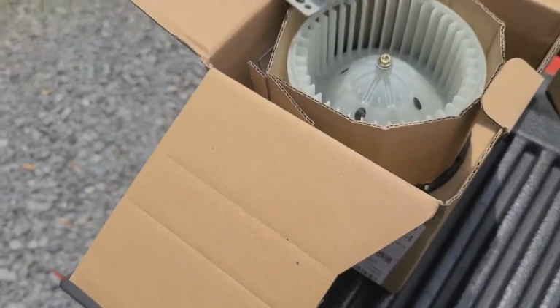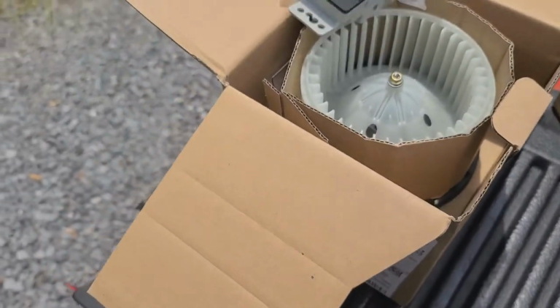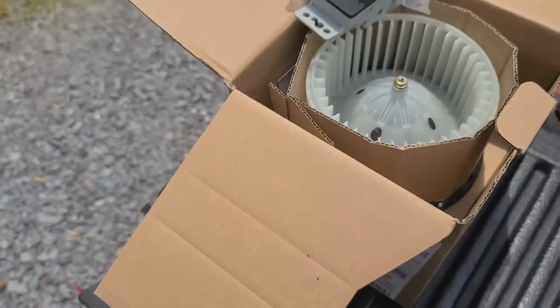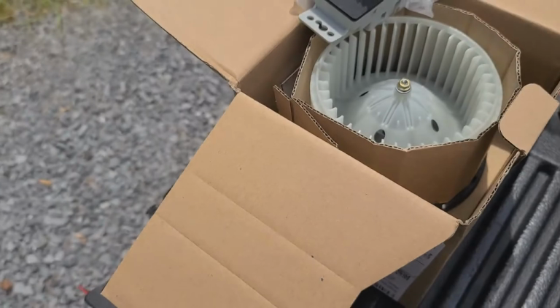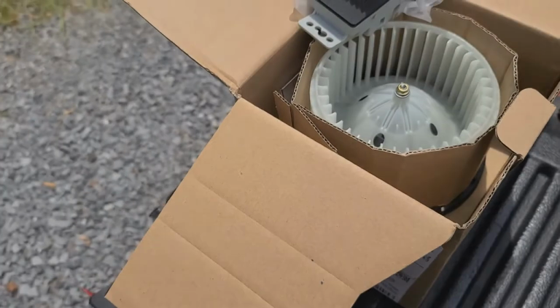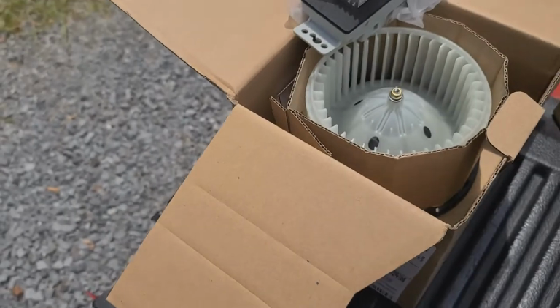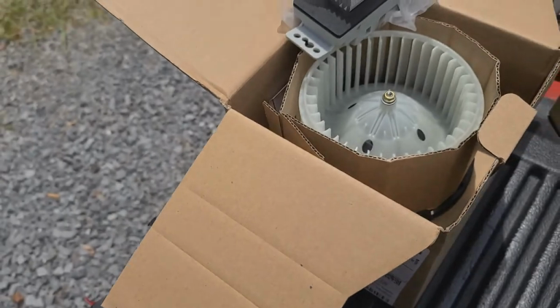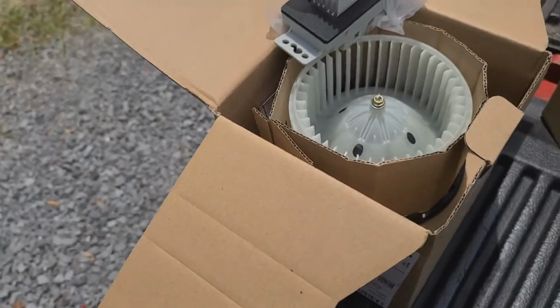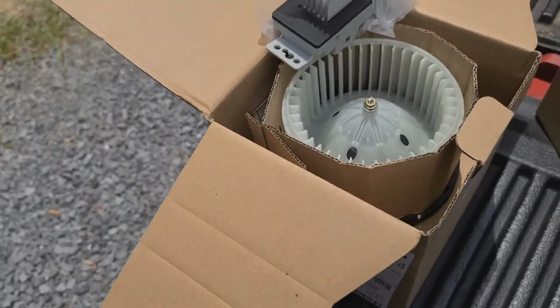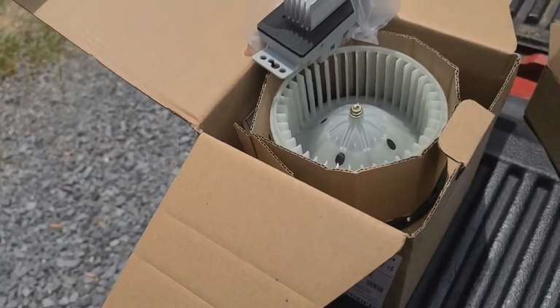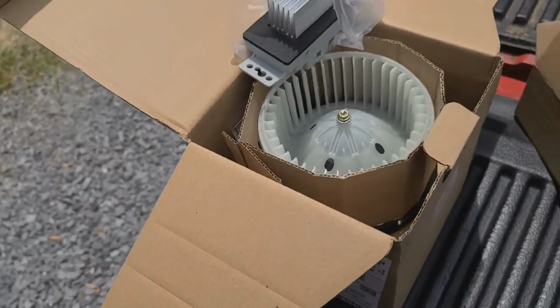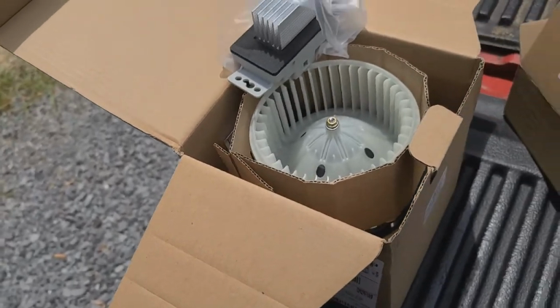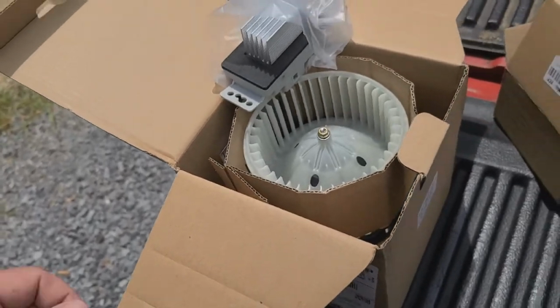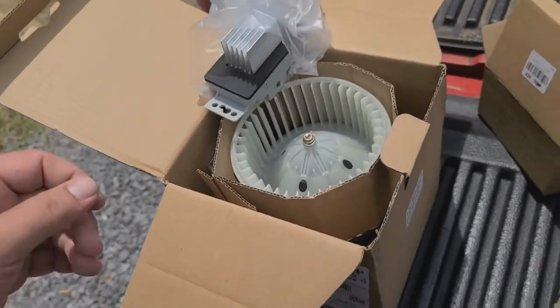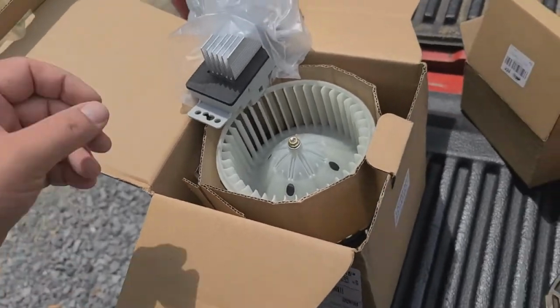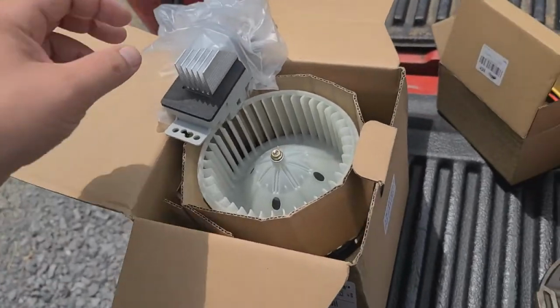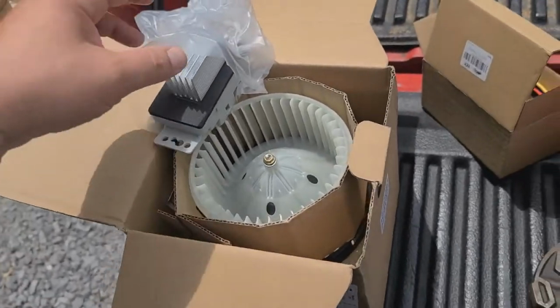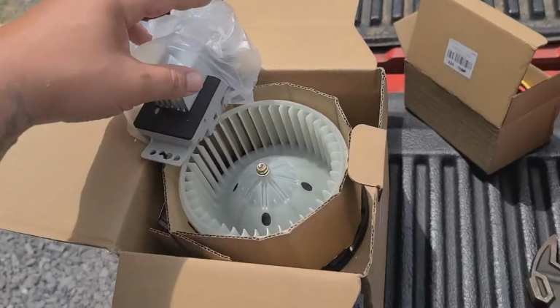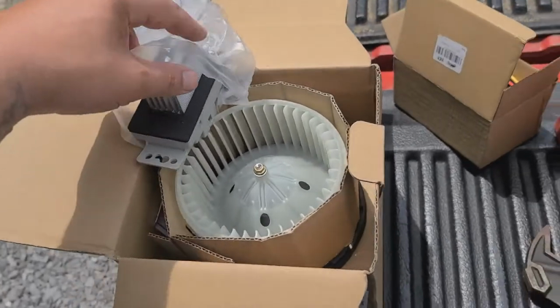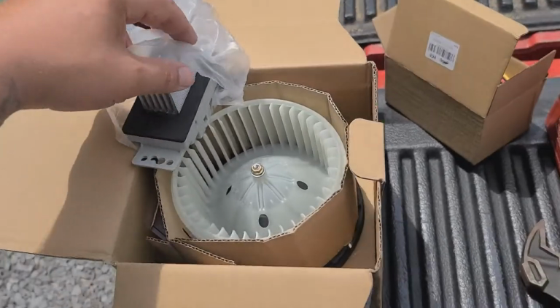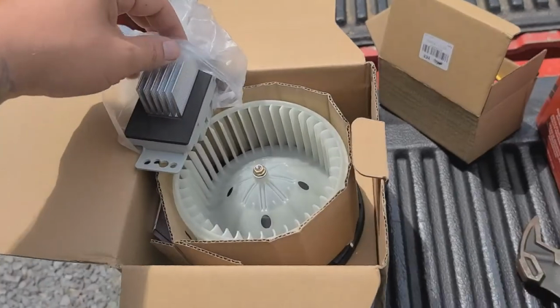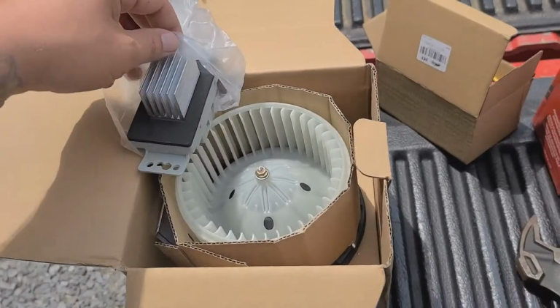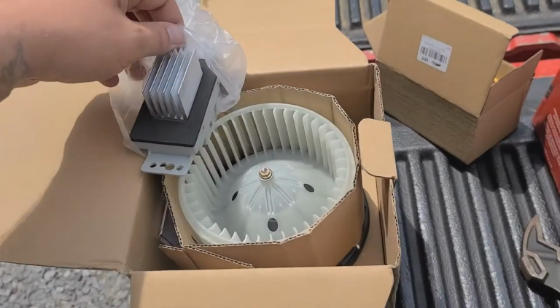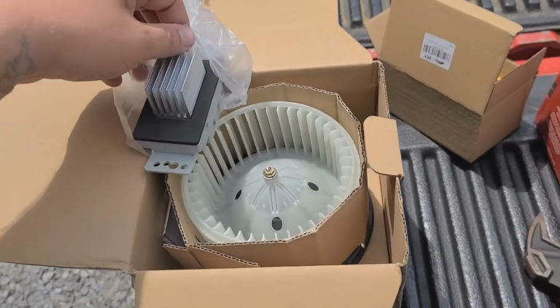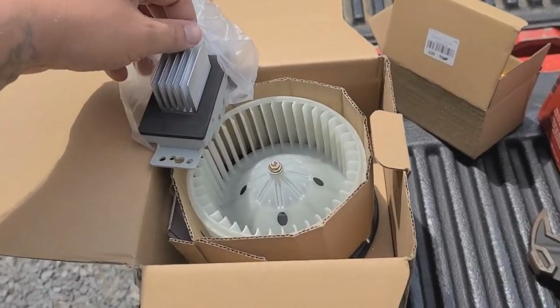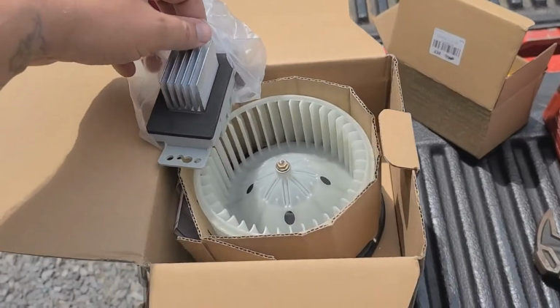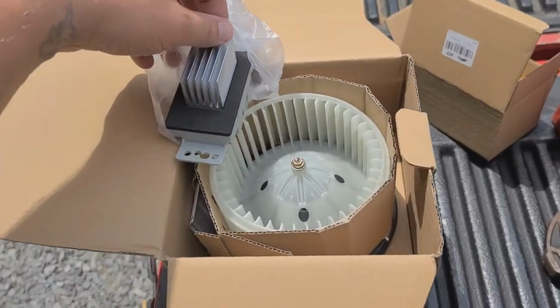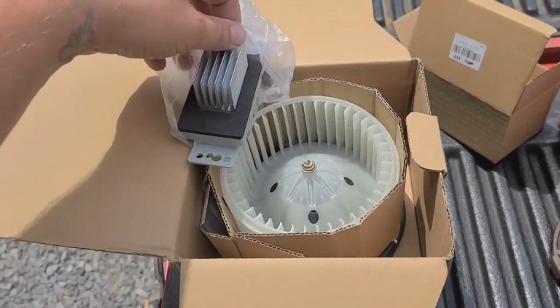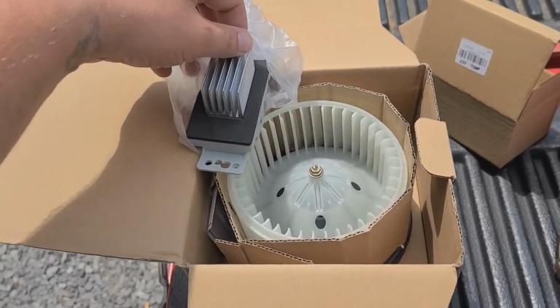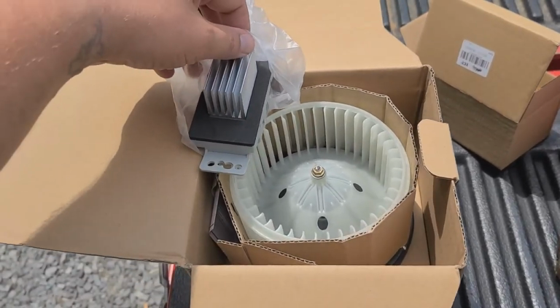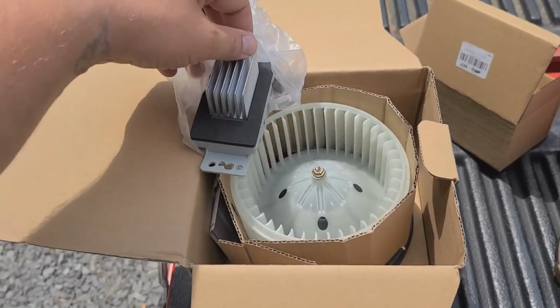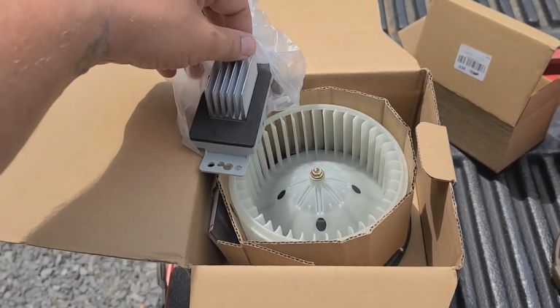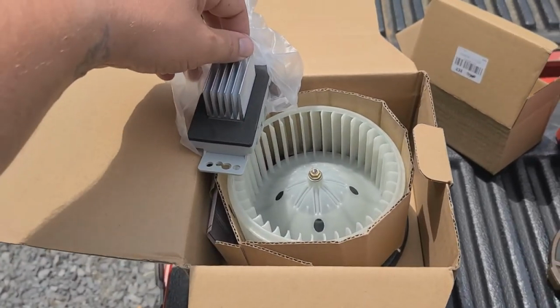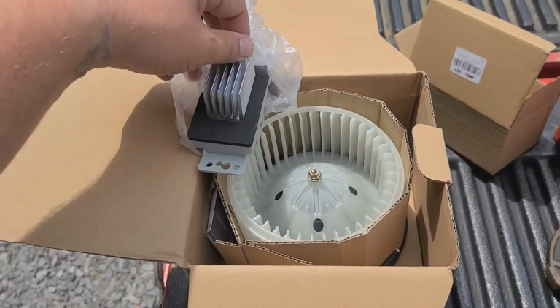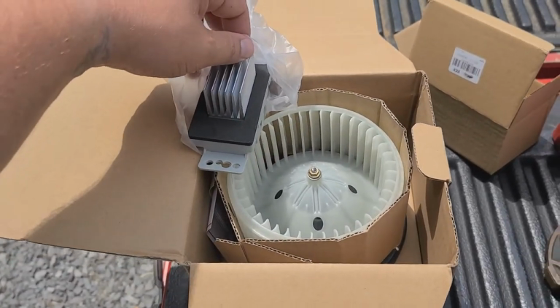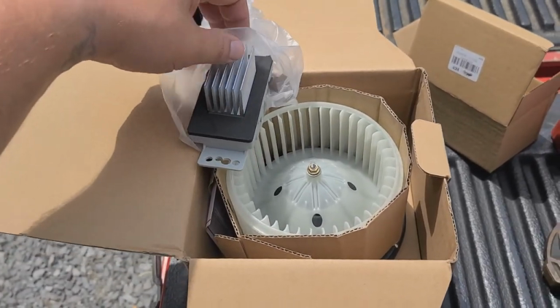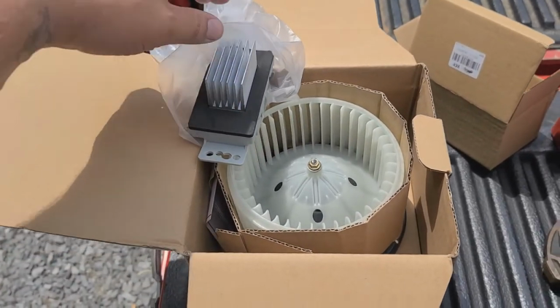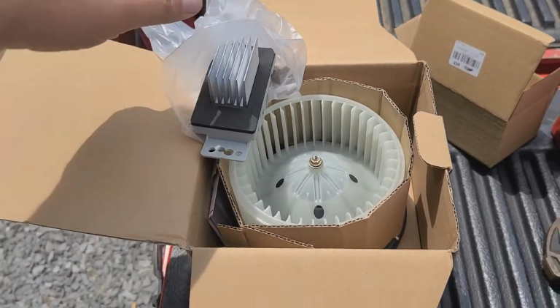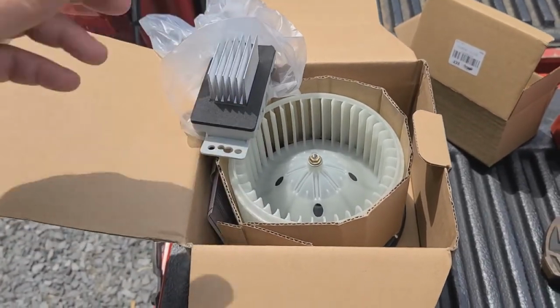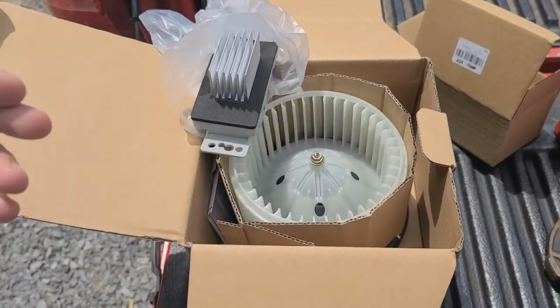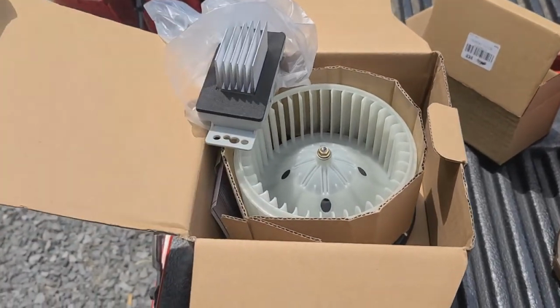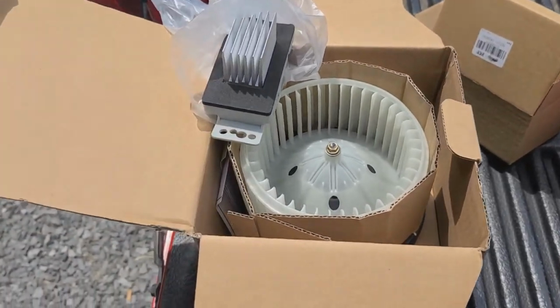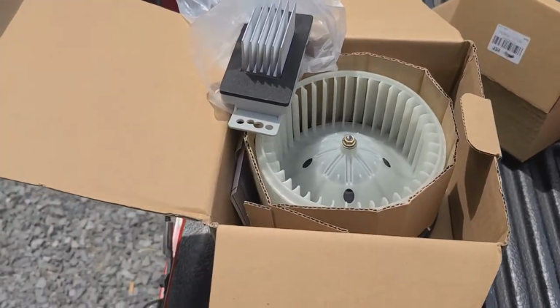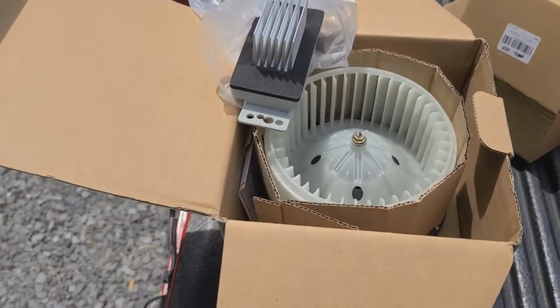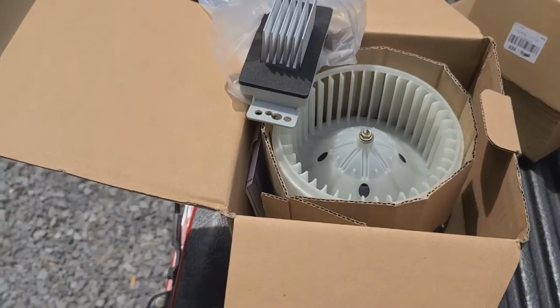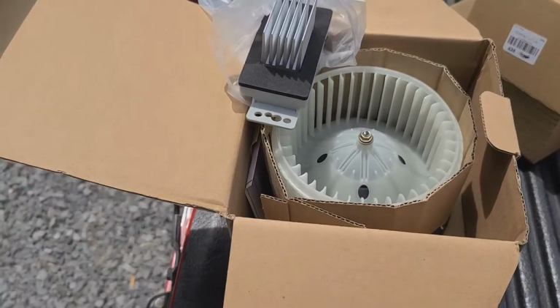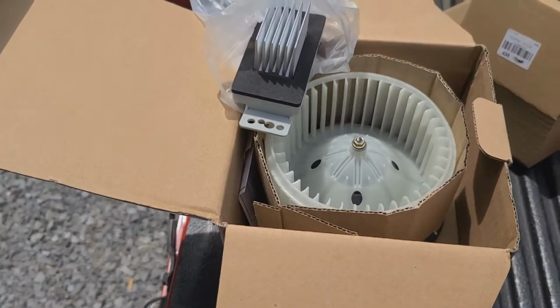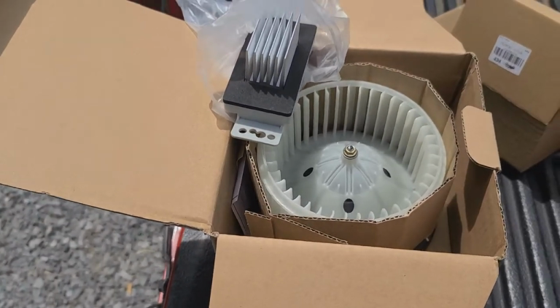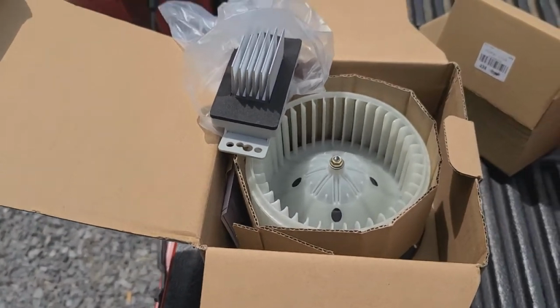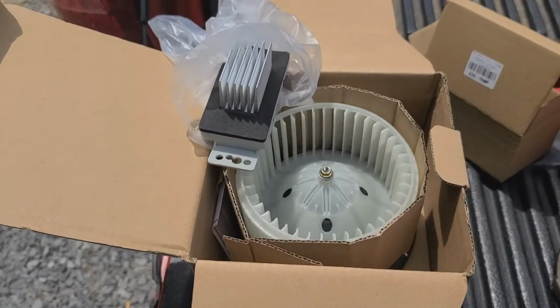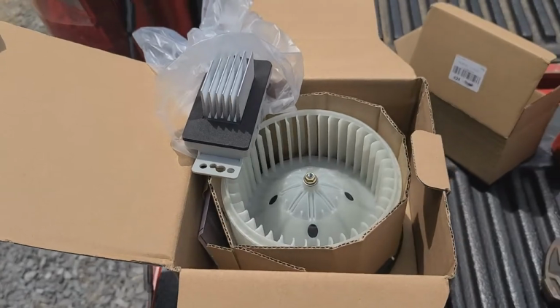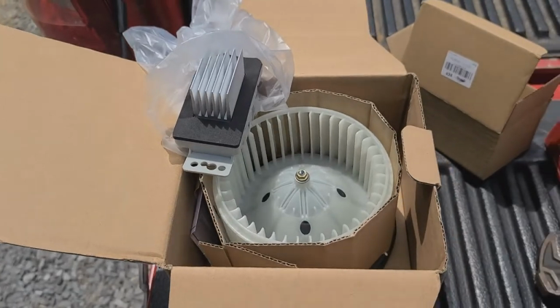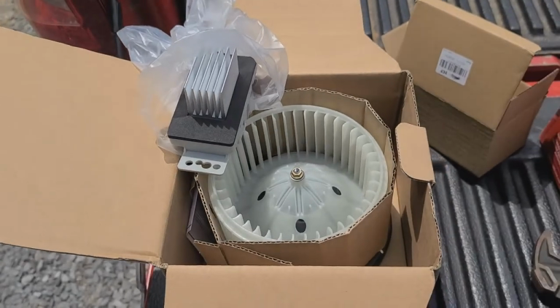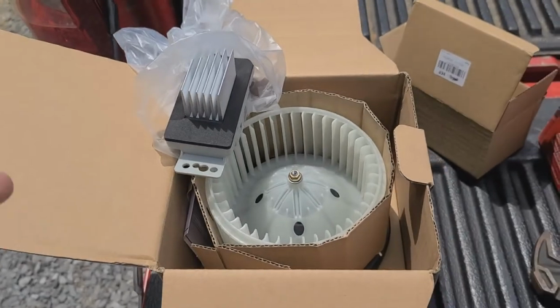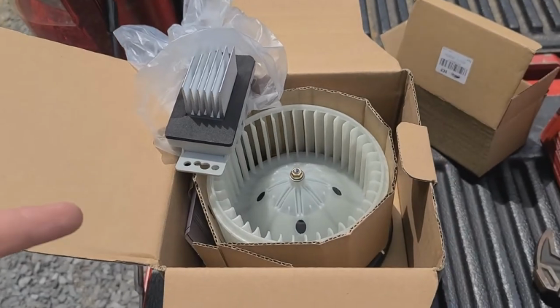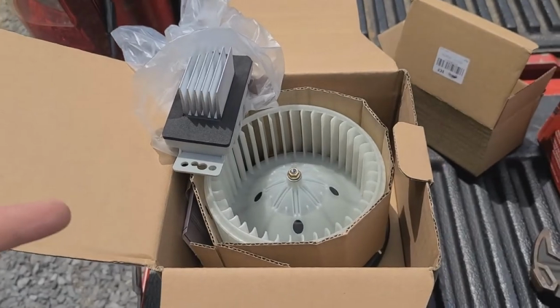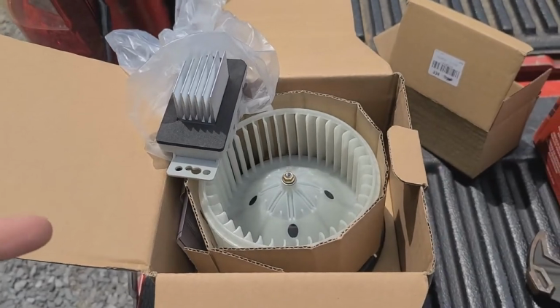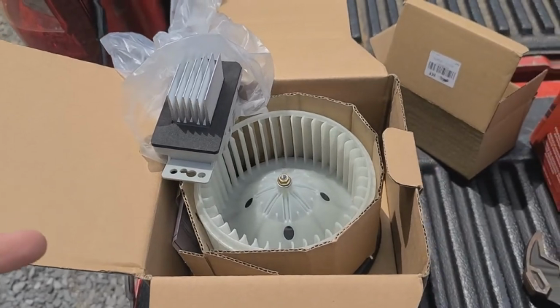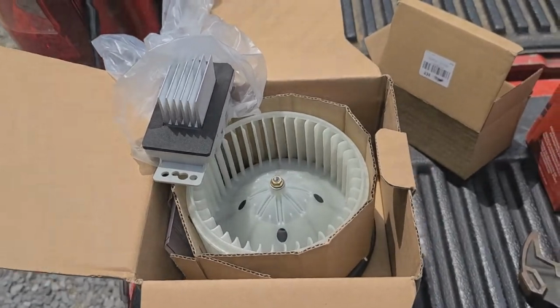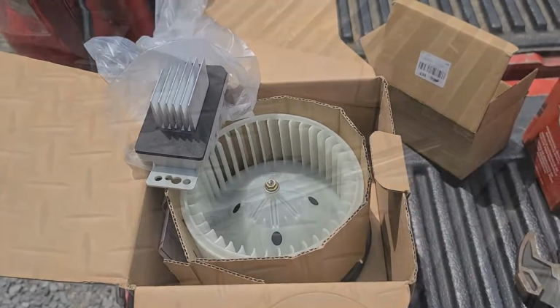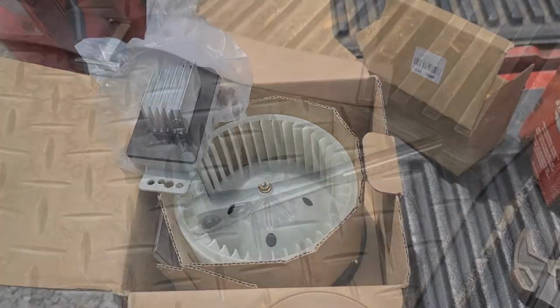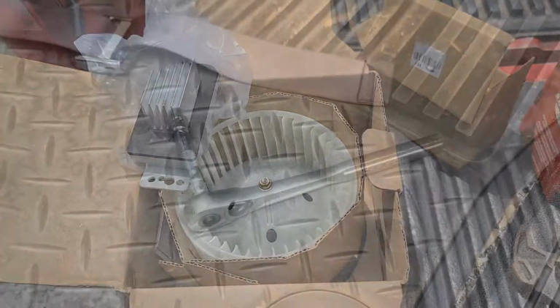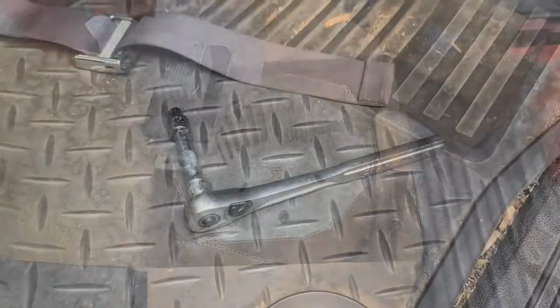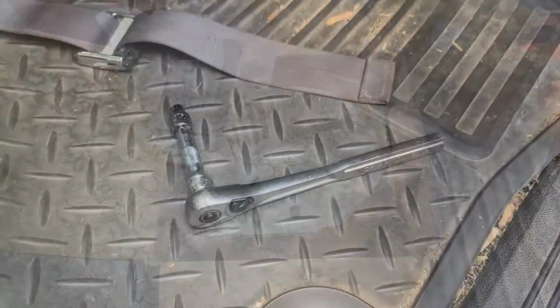Actually hoping that I got the right parts — there are two different models in 2007, so hopefully these work.